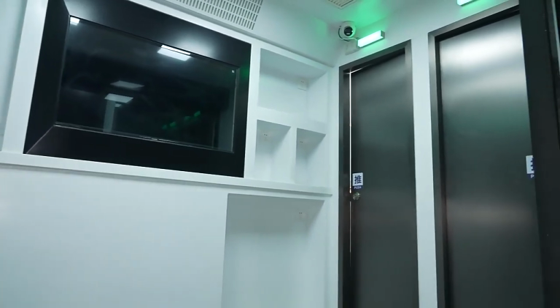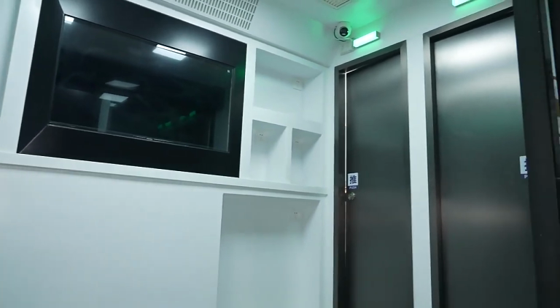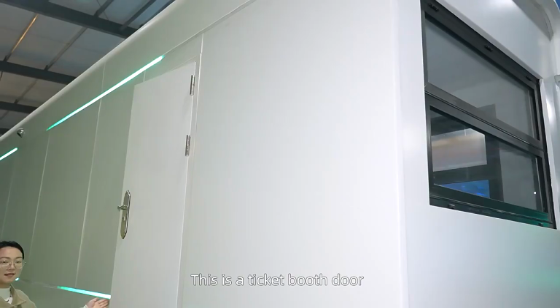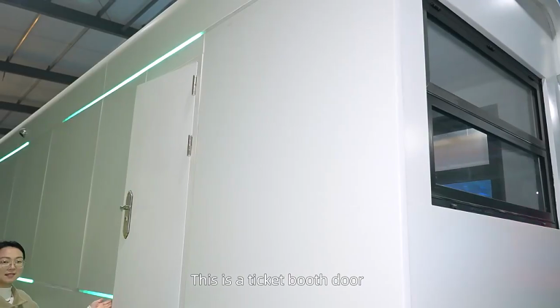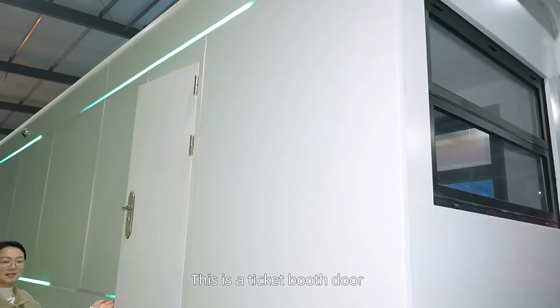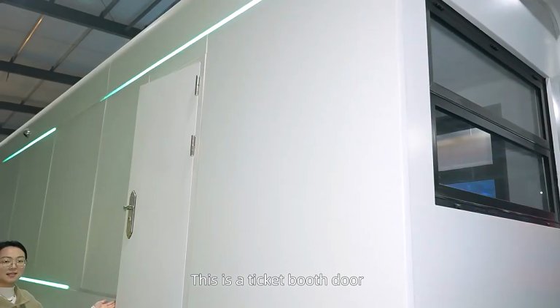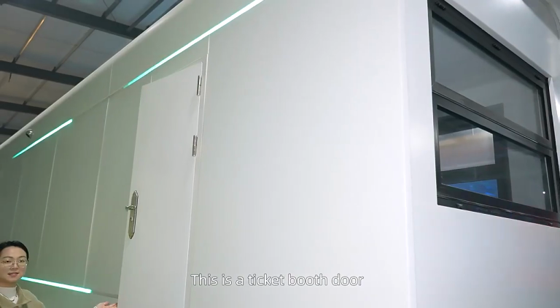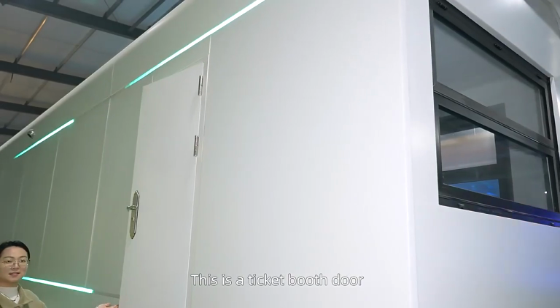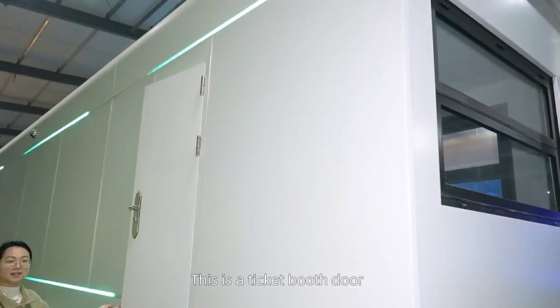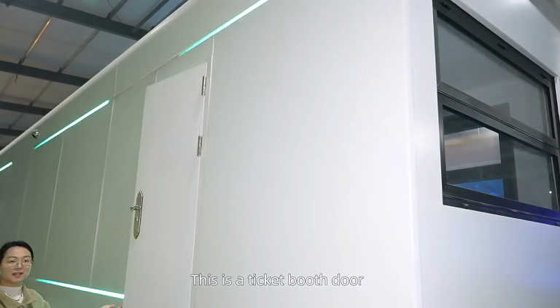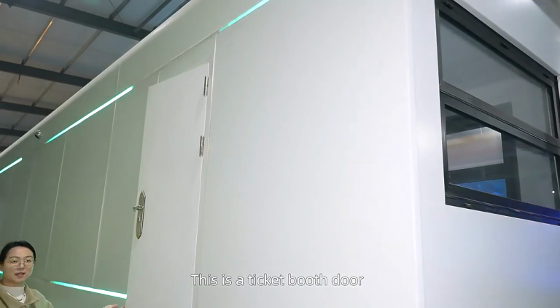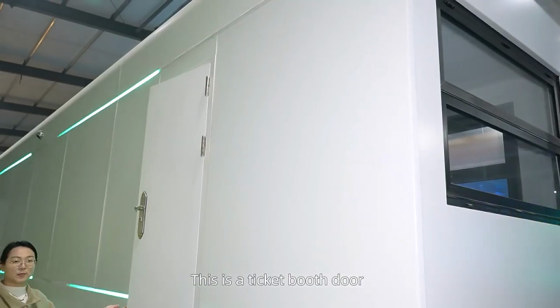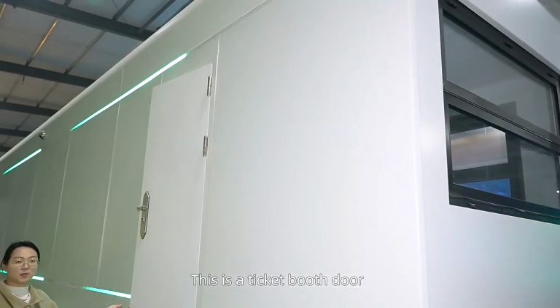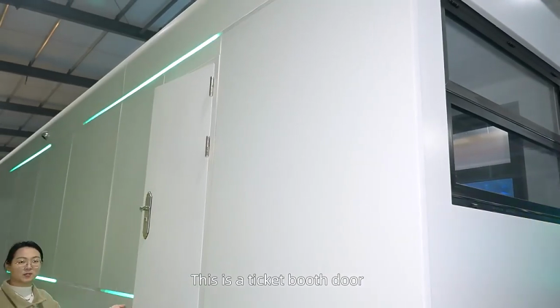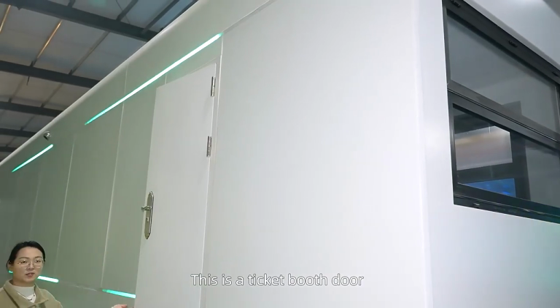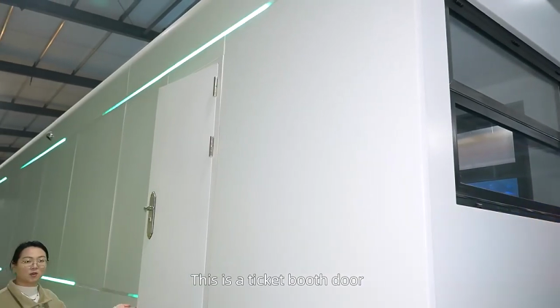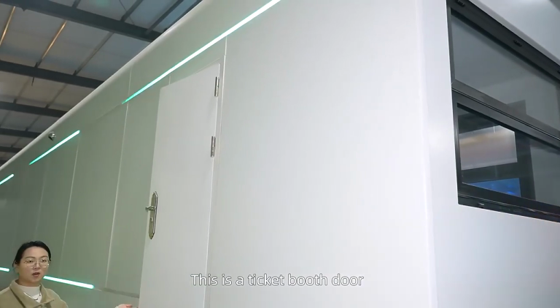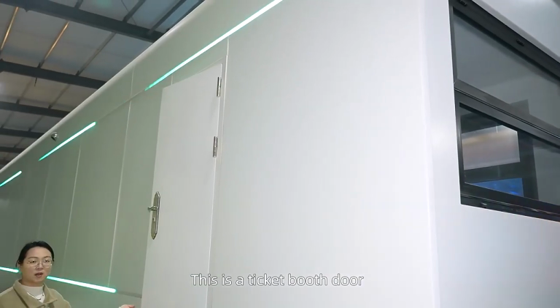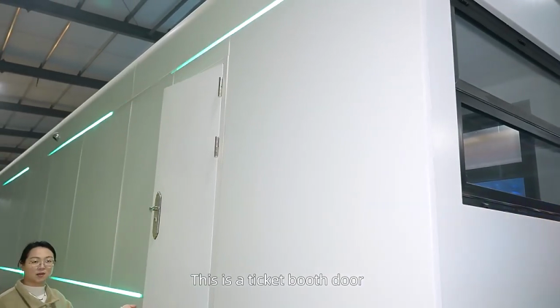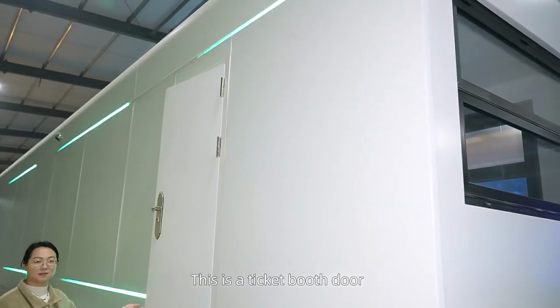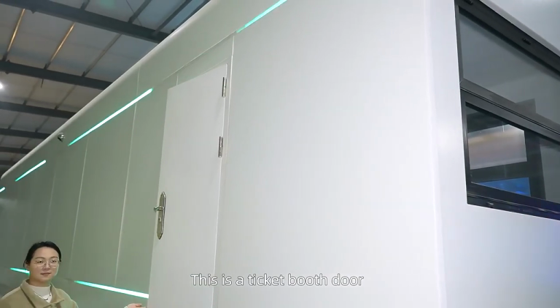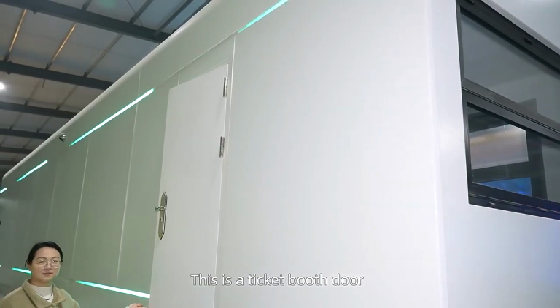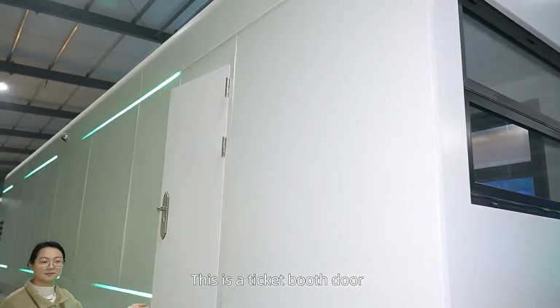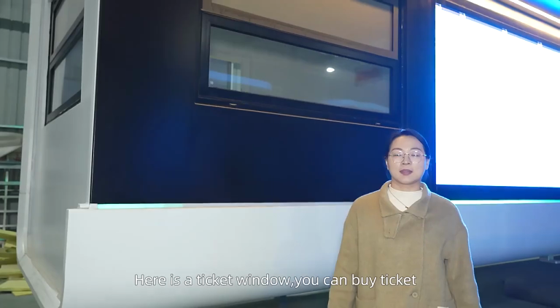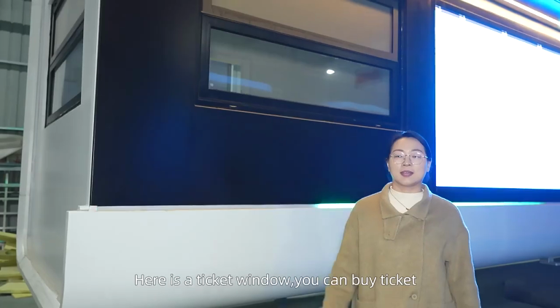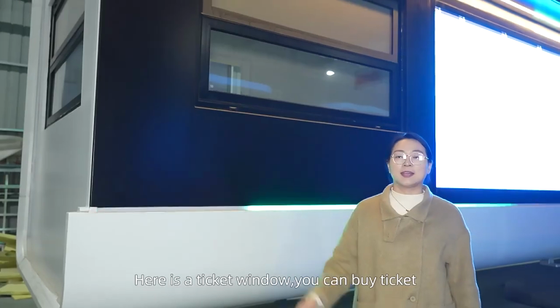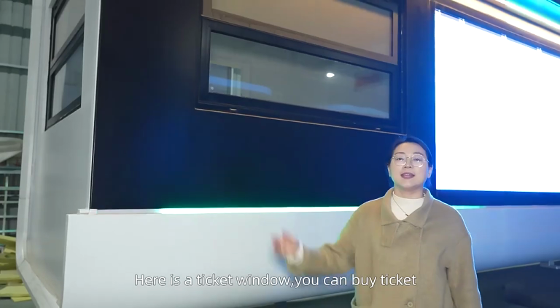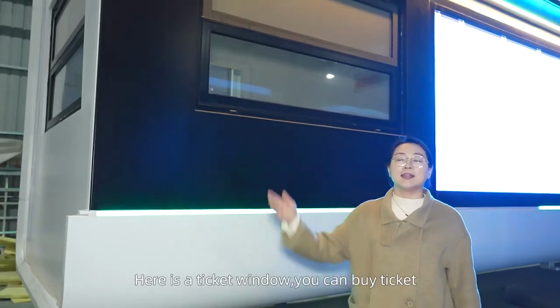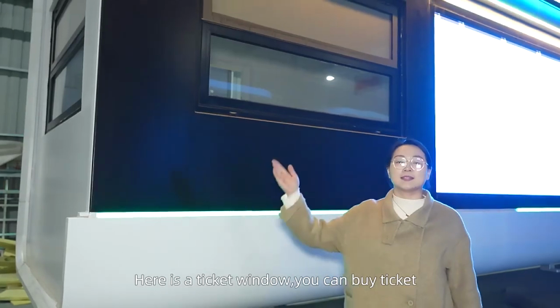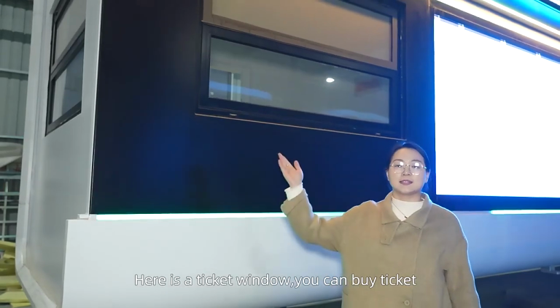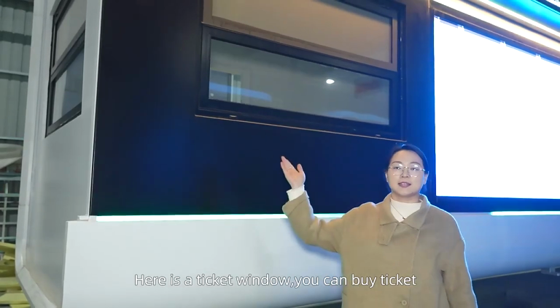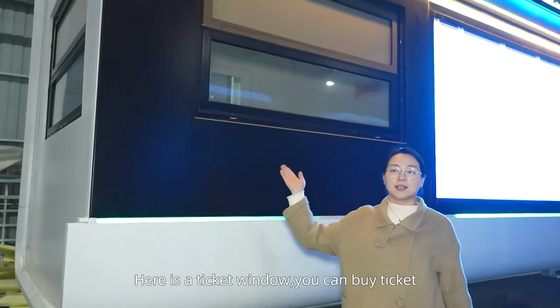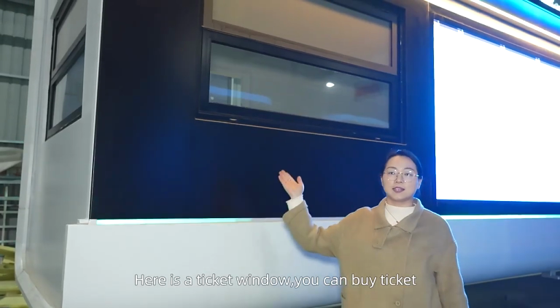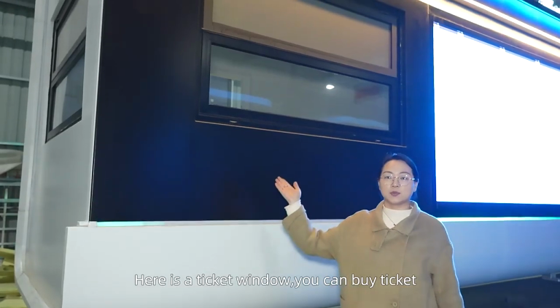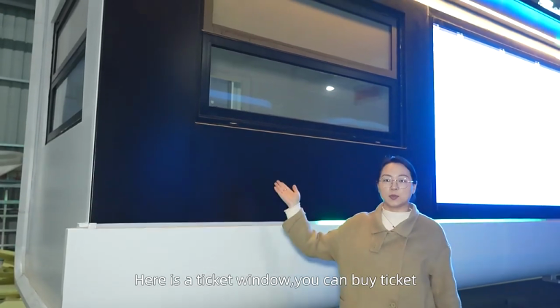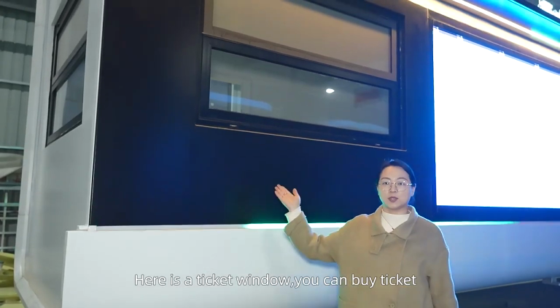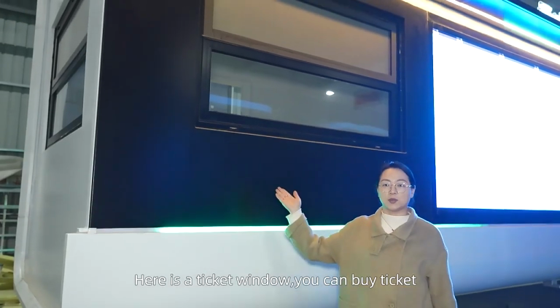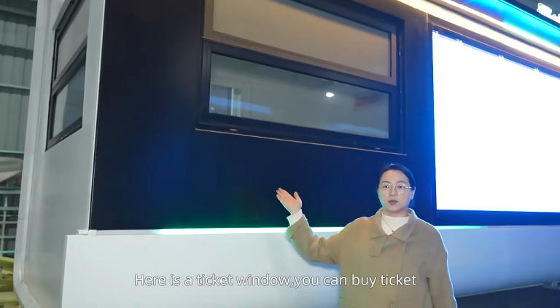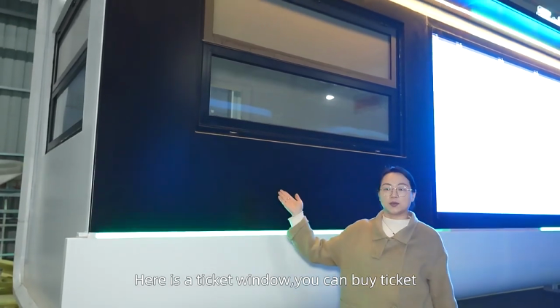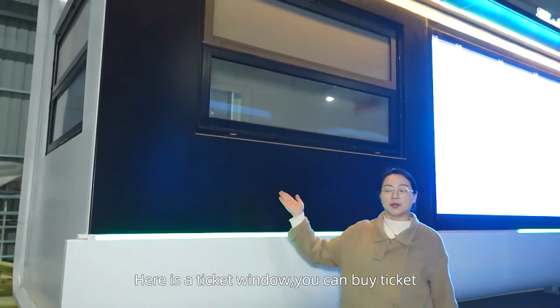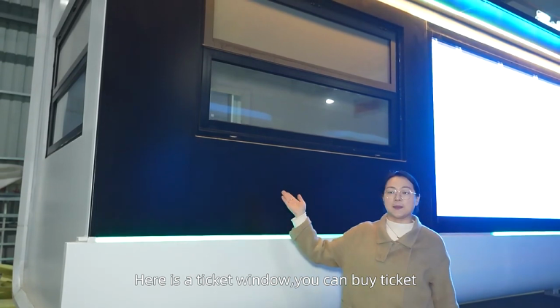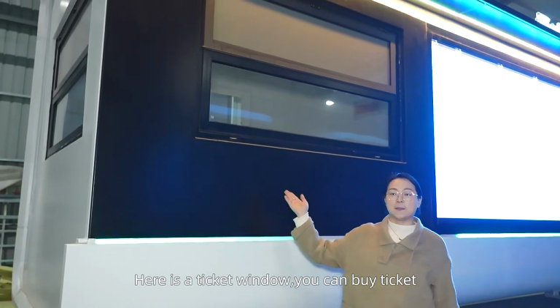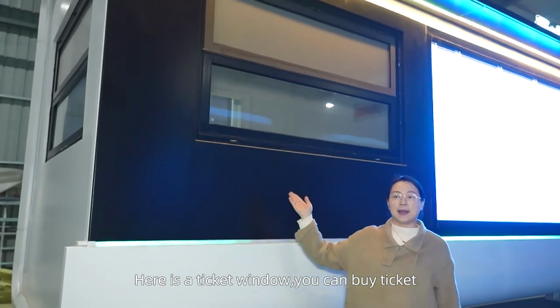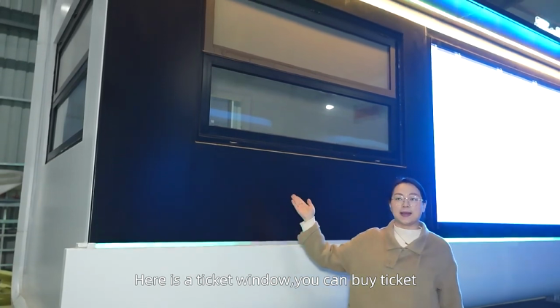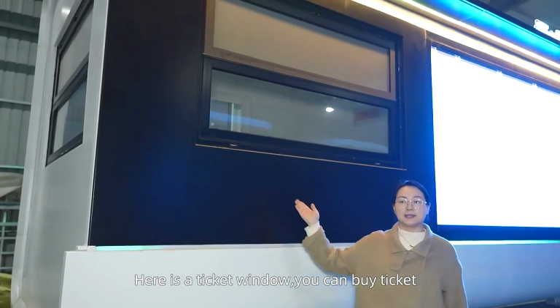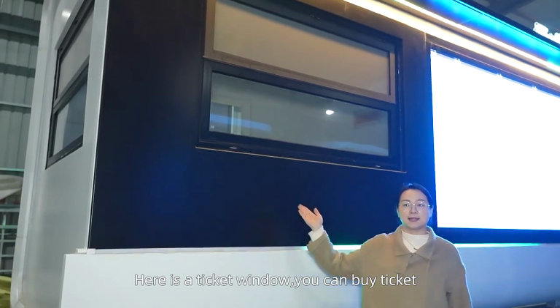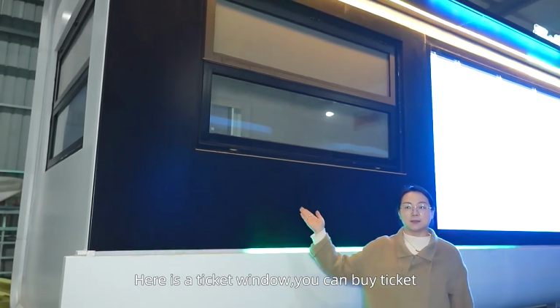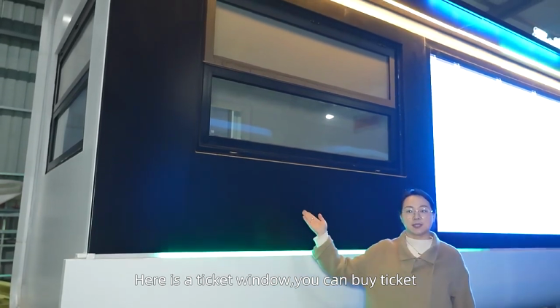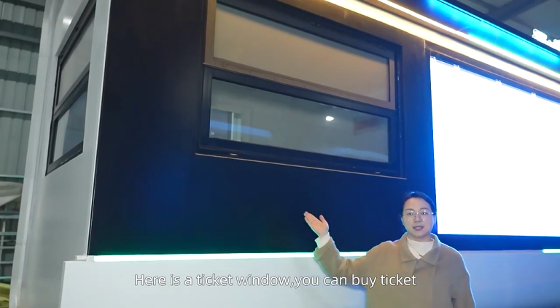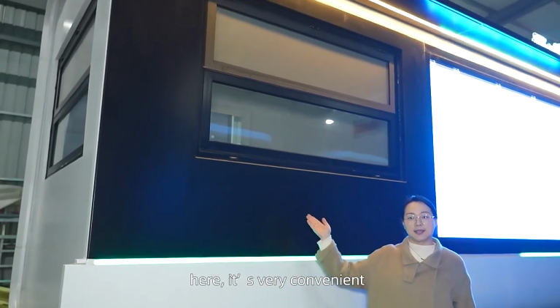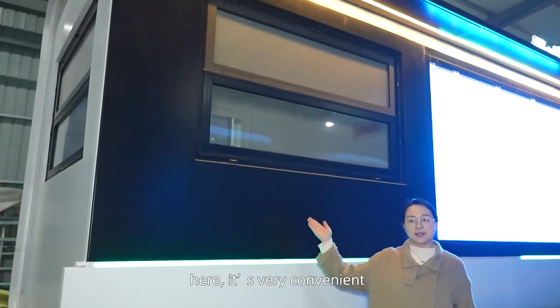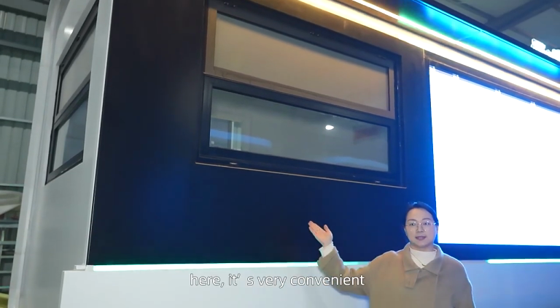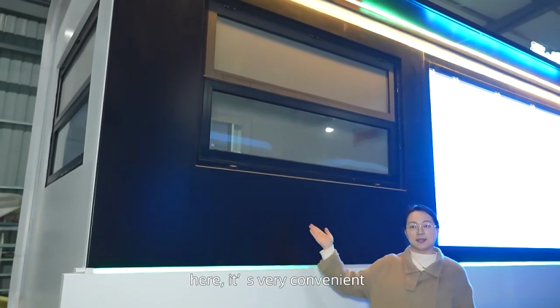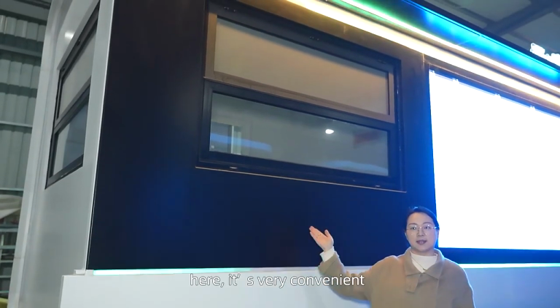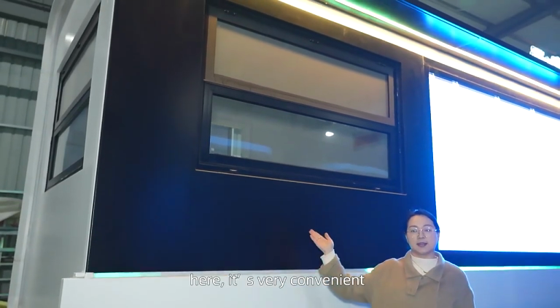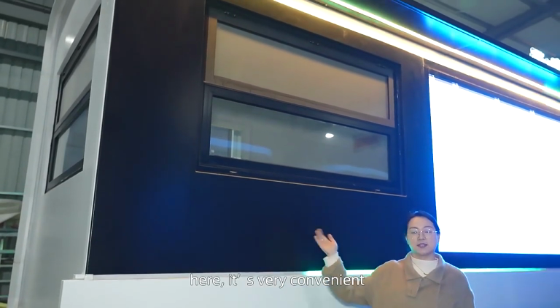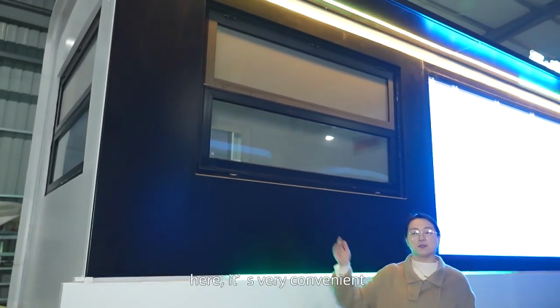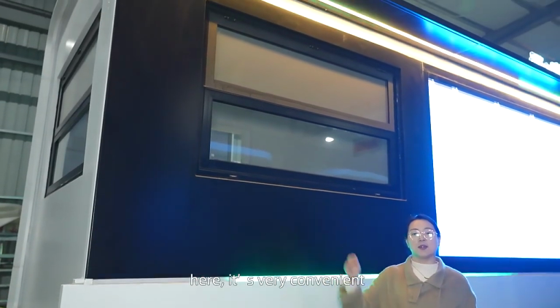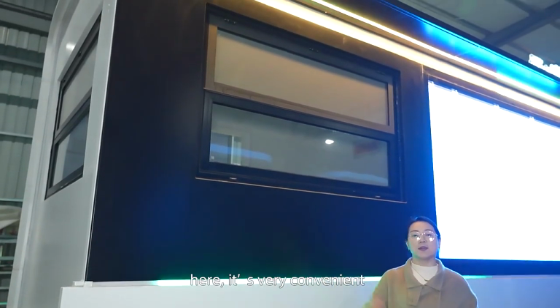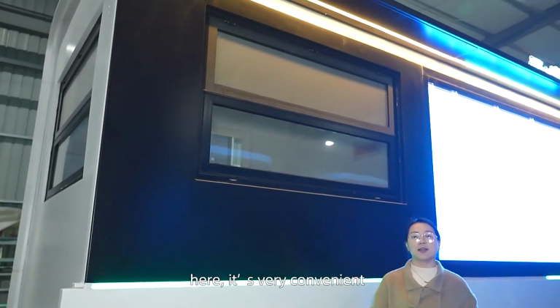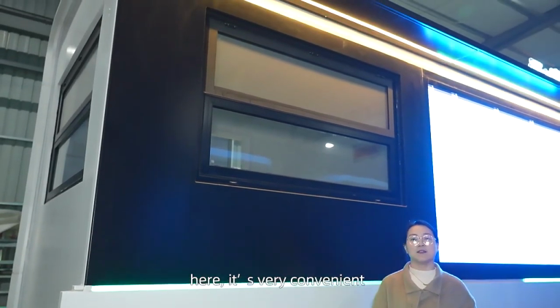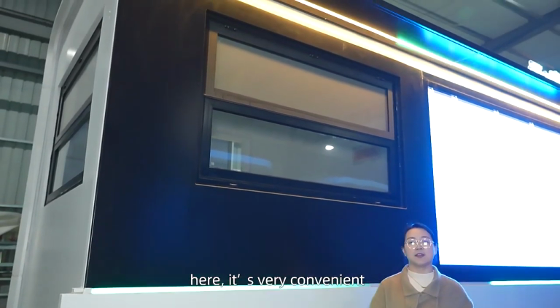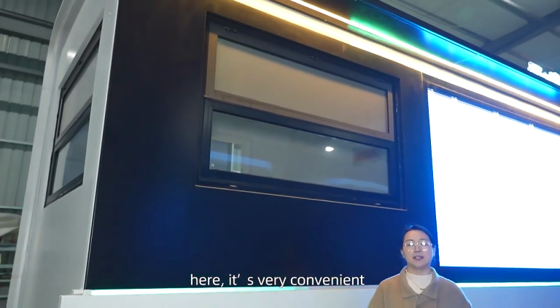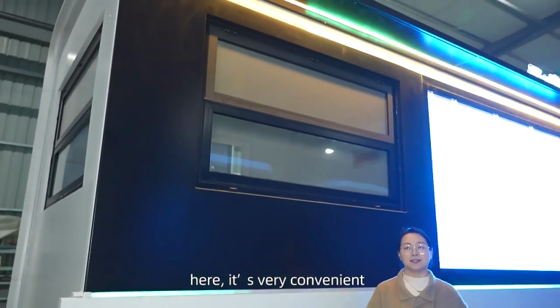This is the ticket booth store. Here is the ticket booth — you can buy some tickets here. It's very convenient.